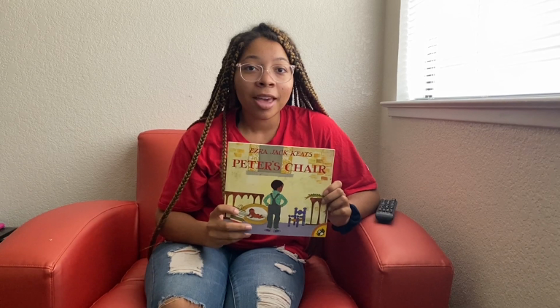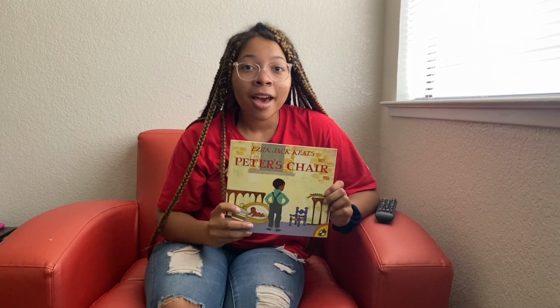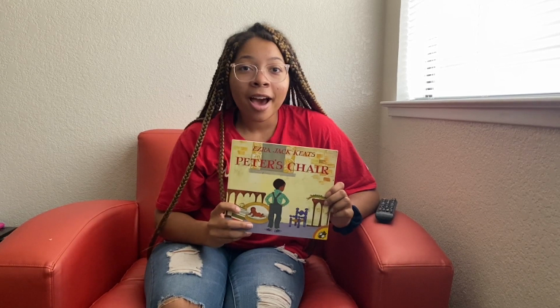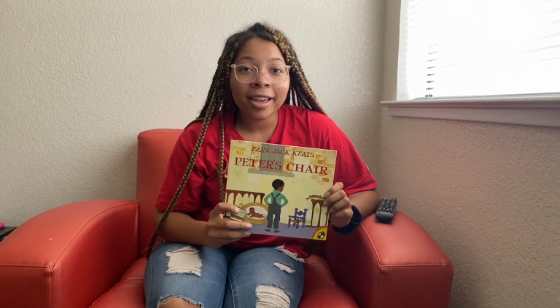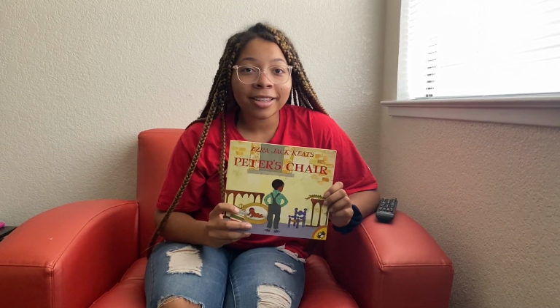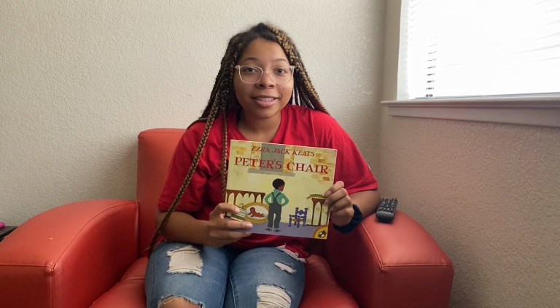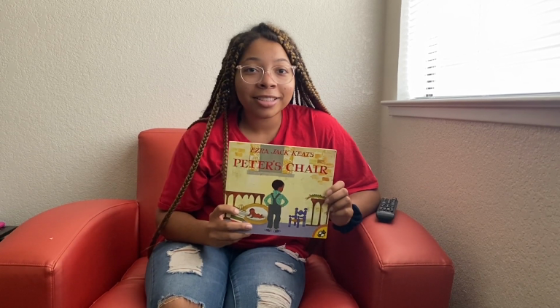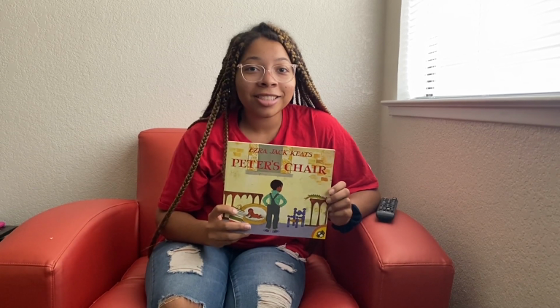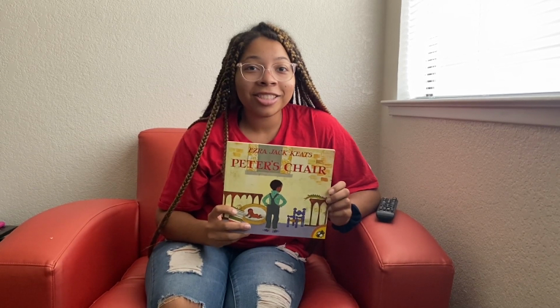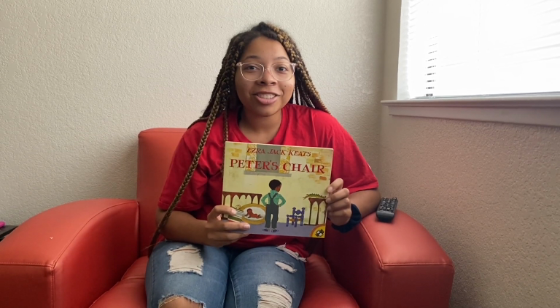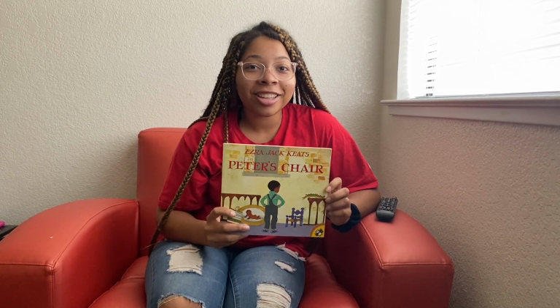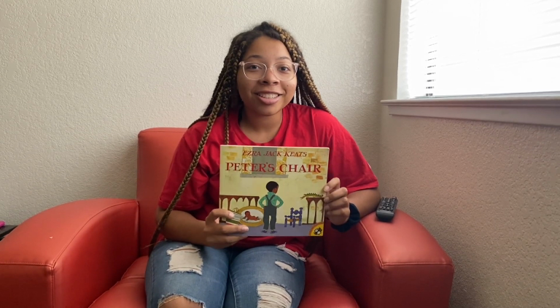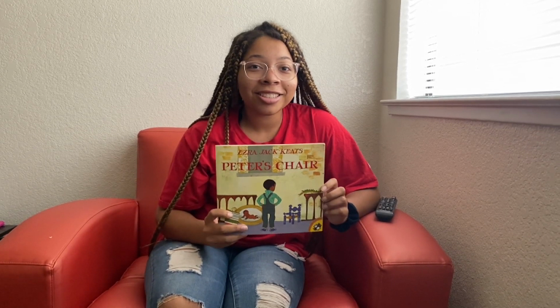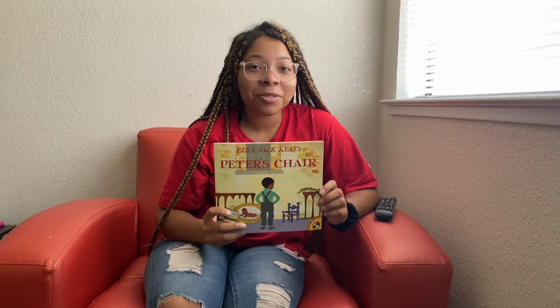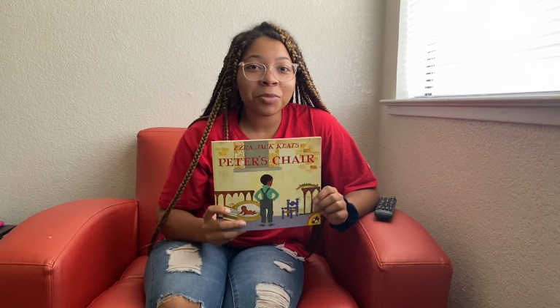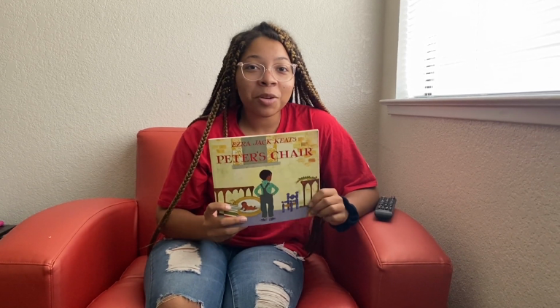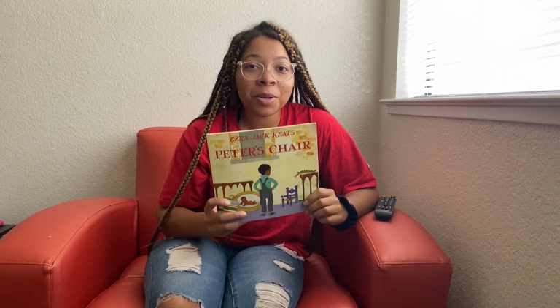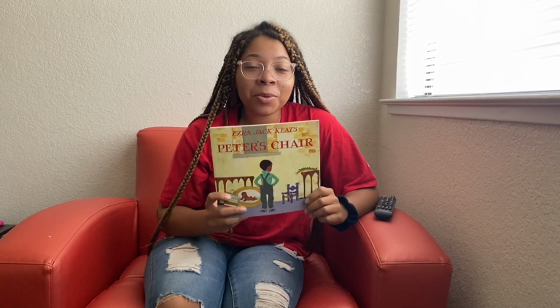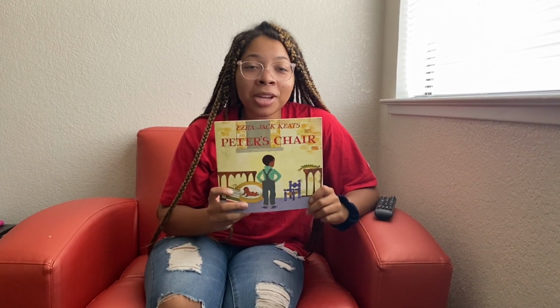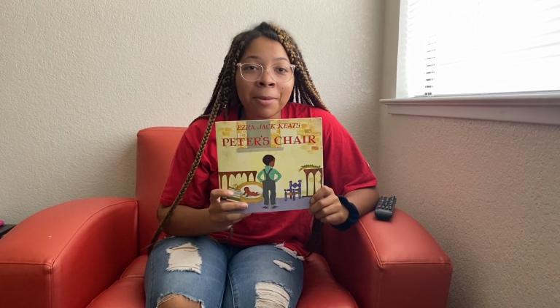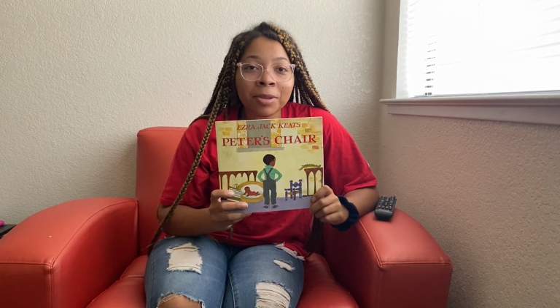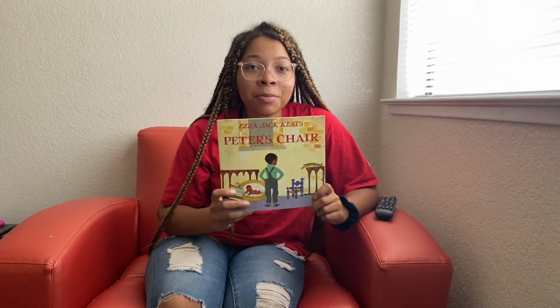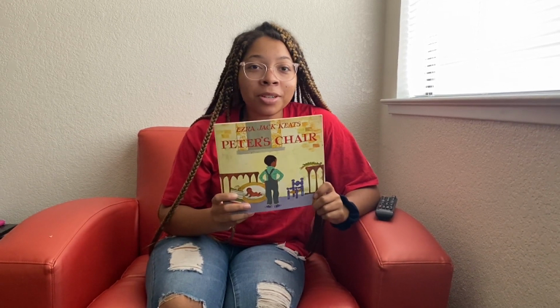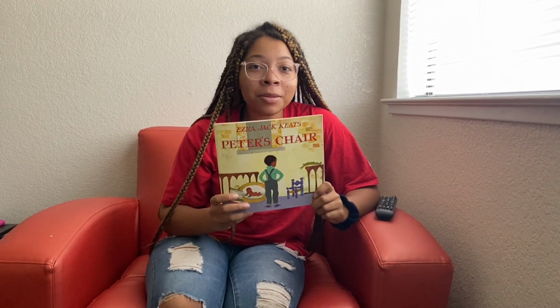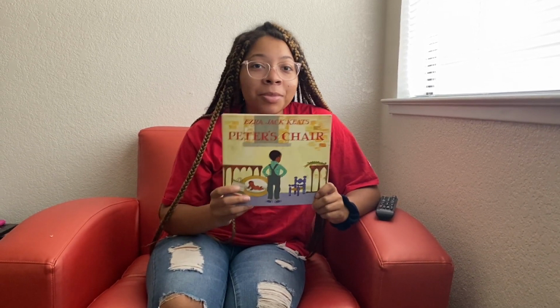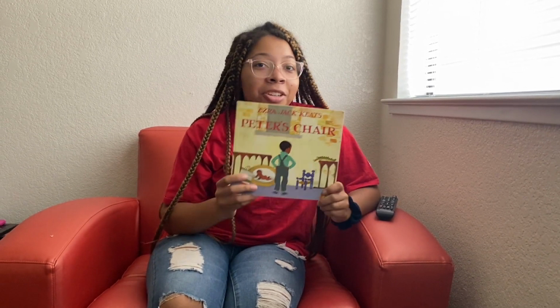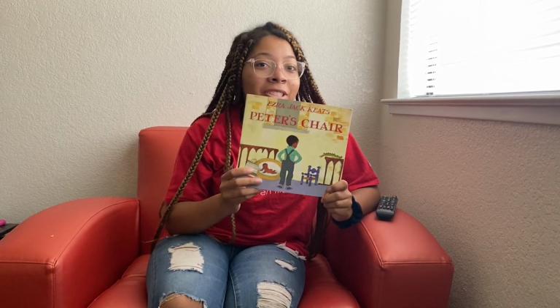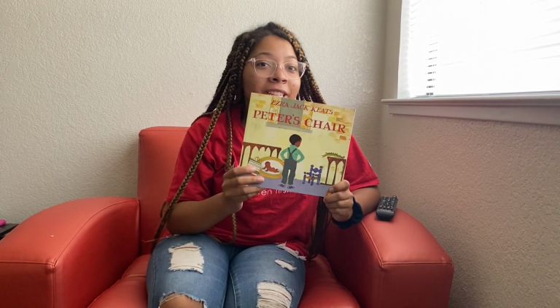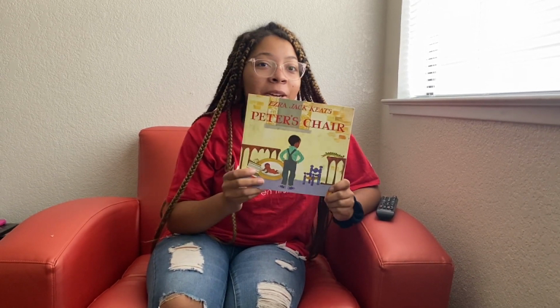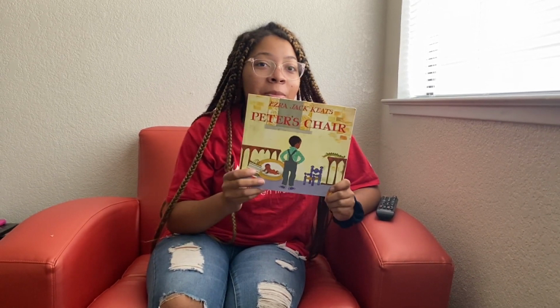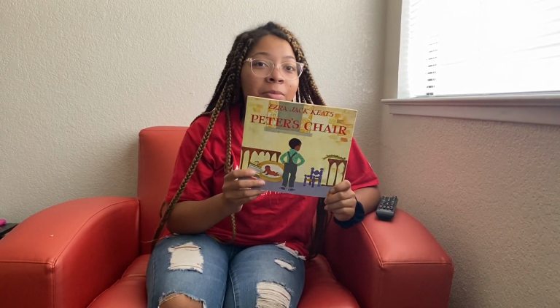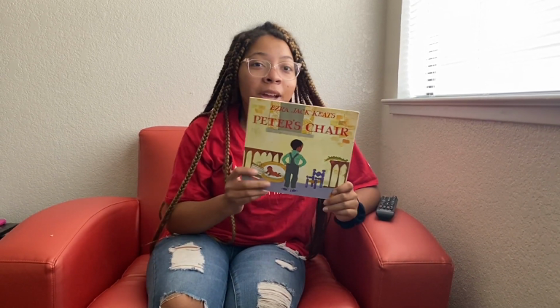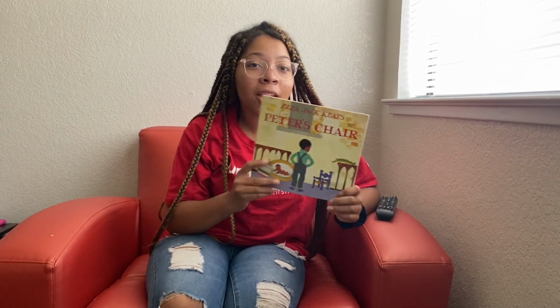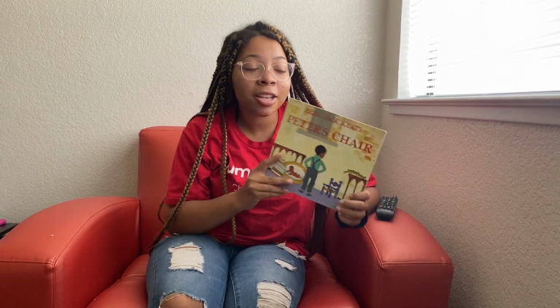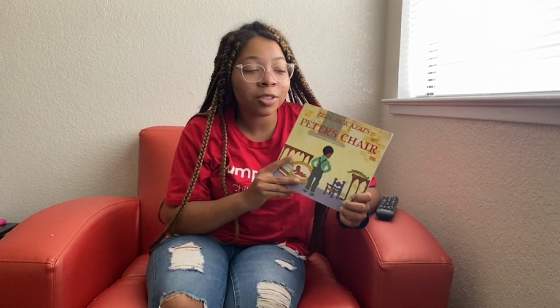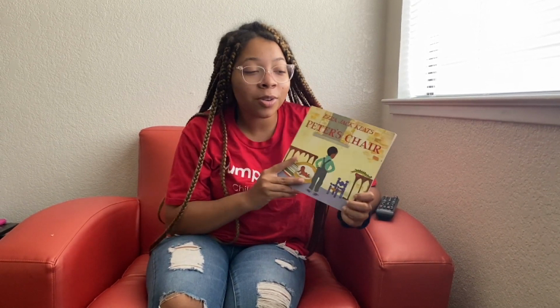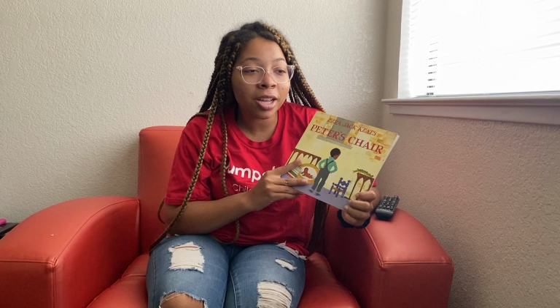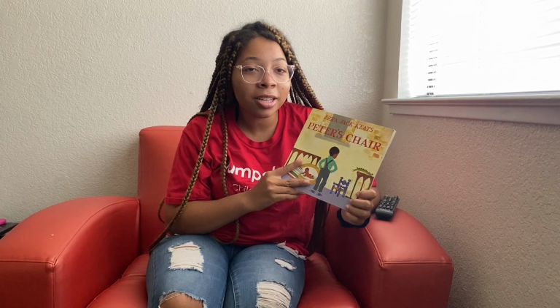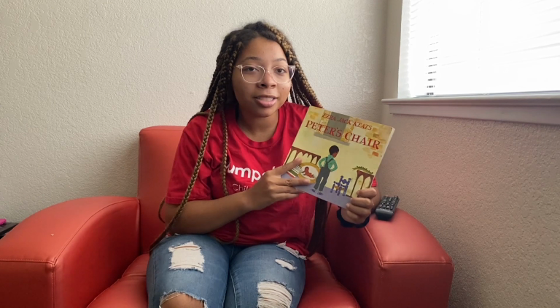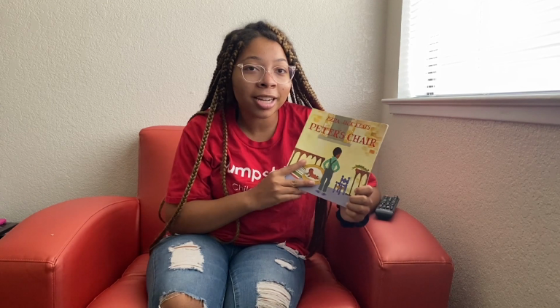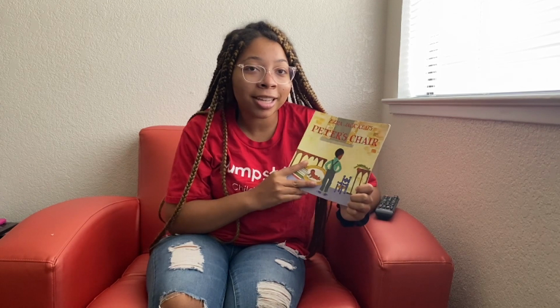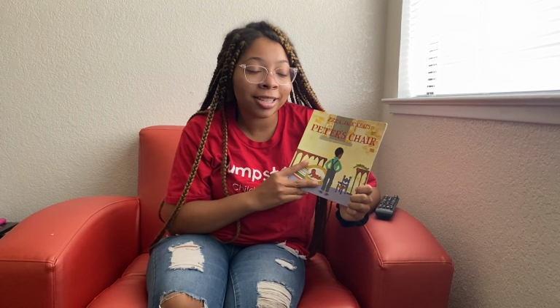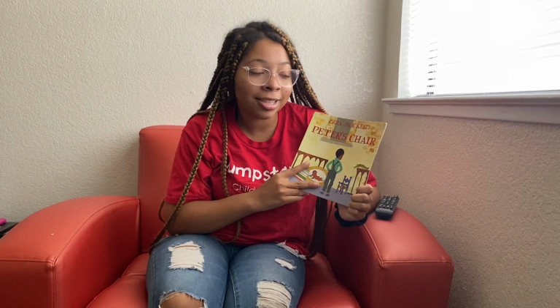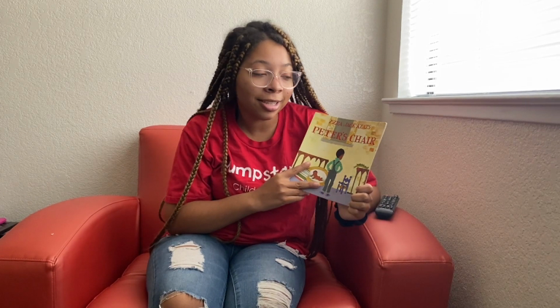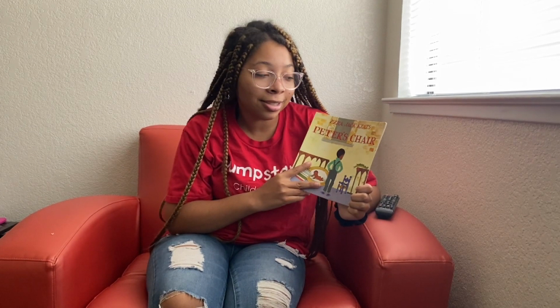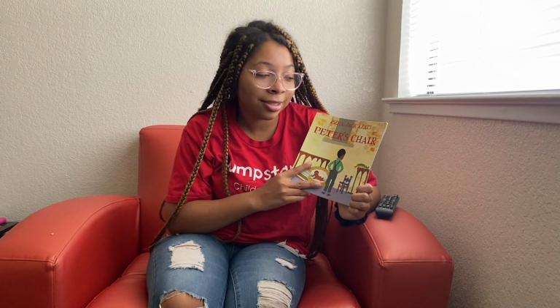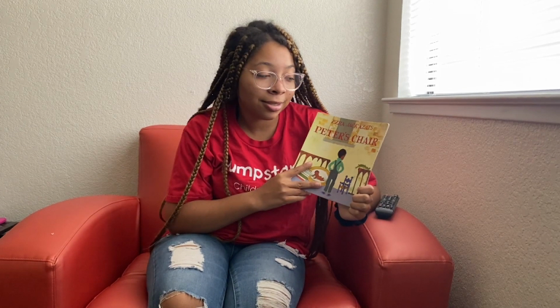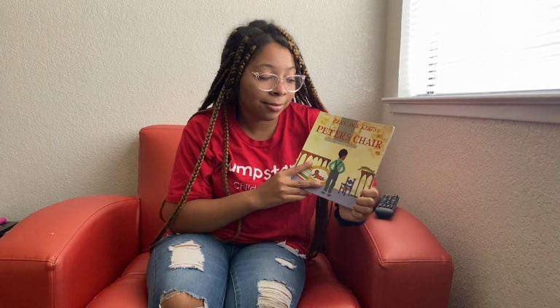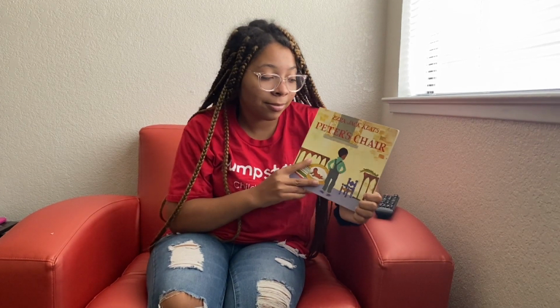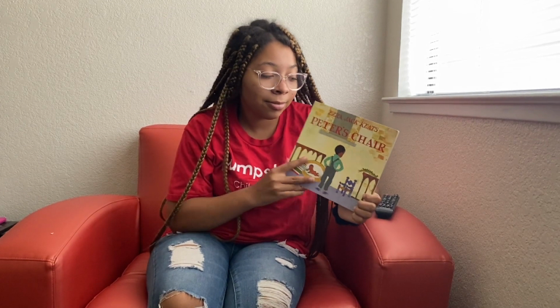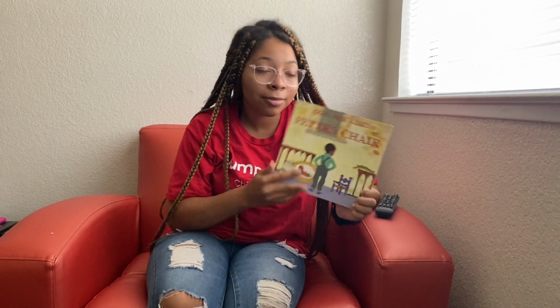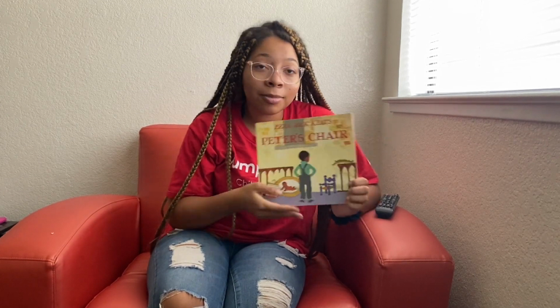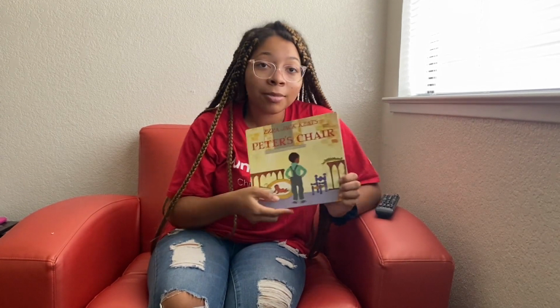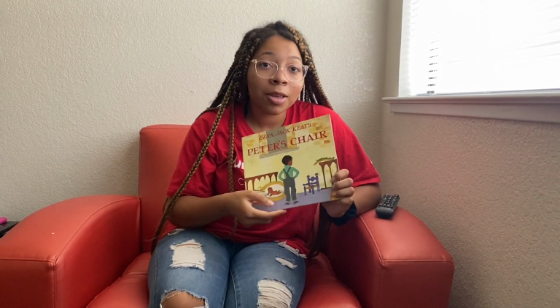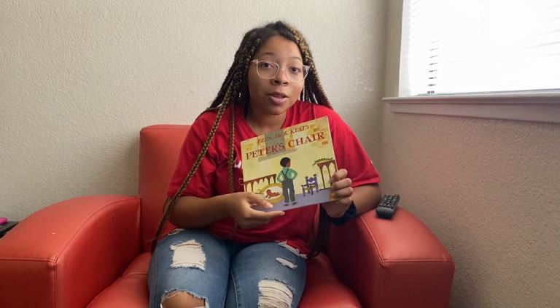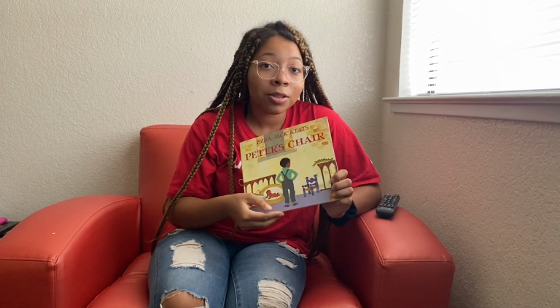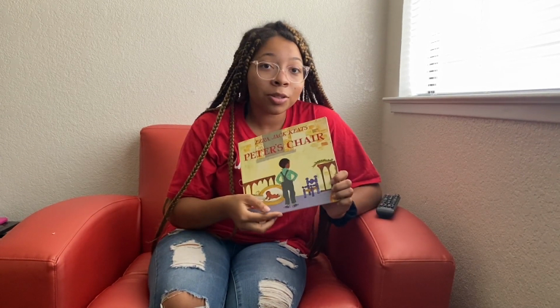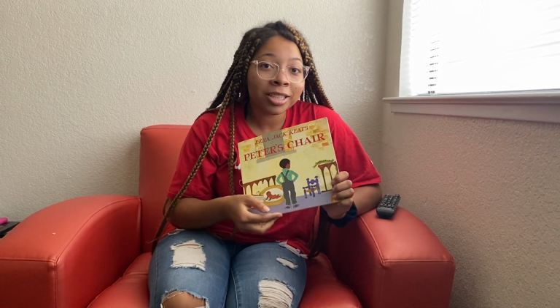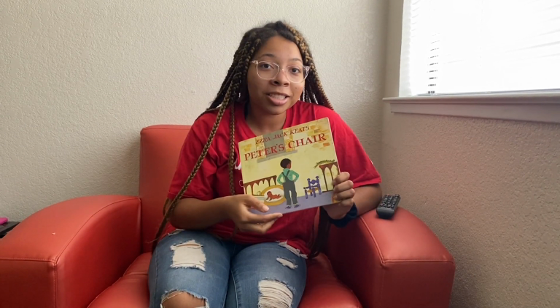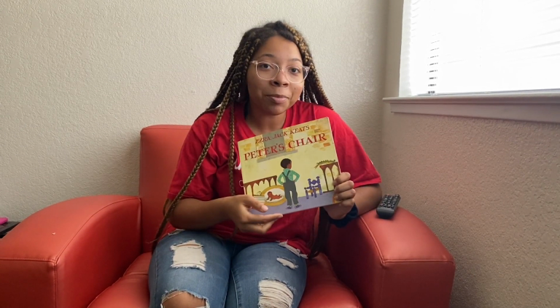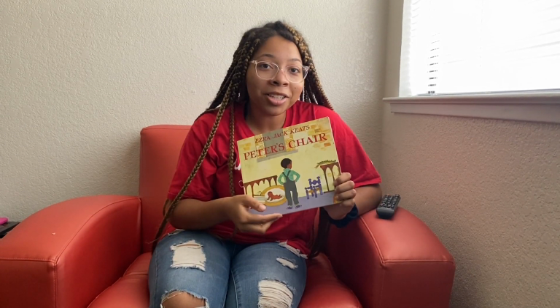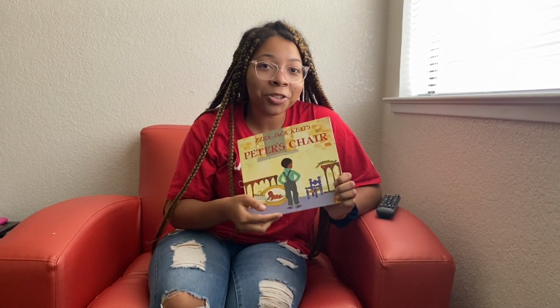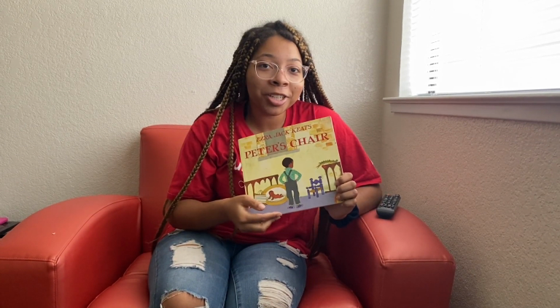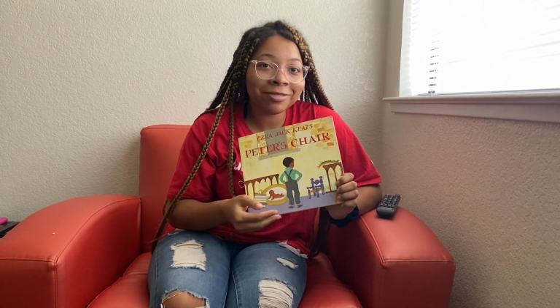Hi kids, it's Teacher Alexis and we're going to be recapping the book Peter's Chair by Ezra Jack Keats. So let's jump into it.